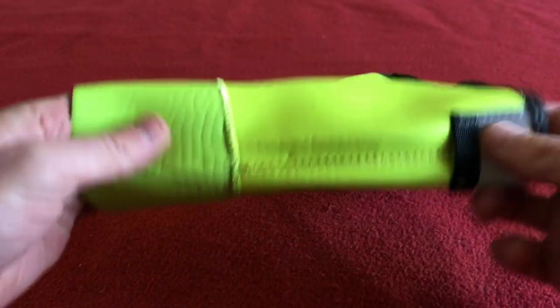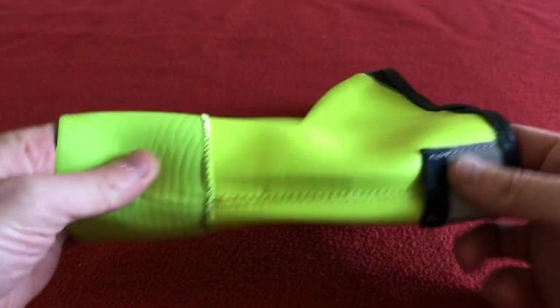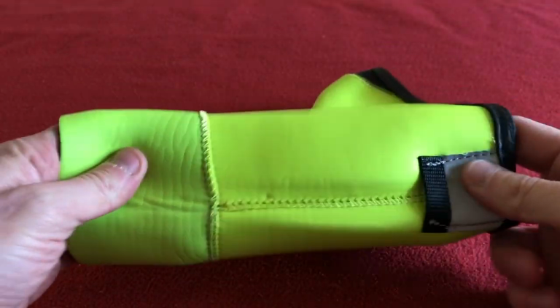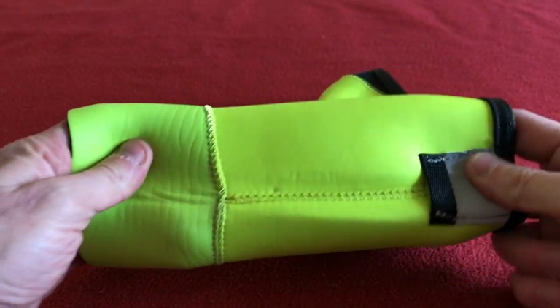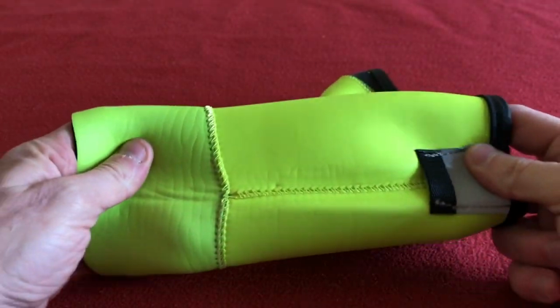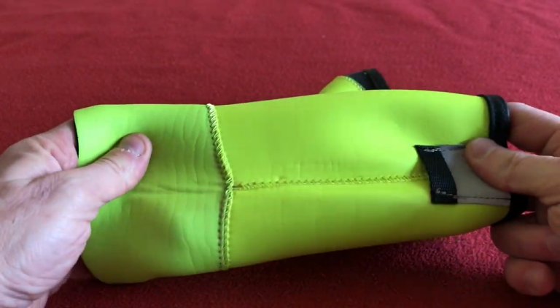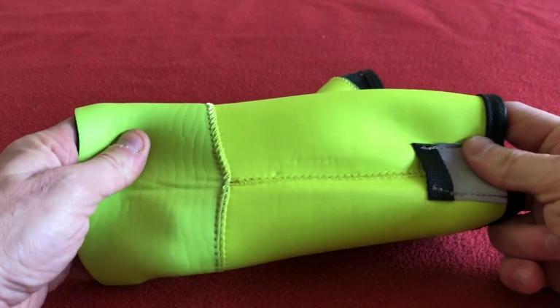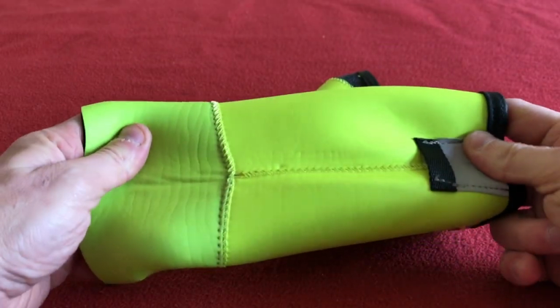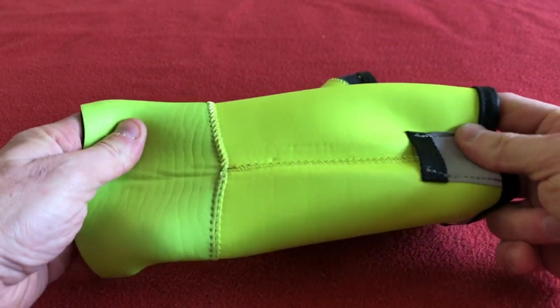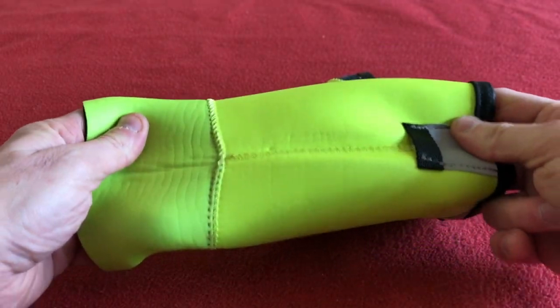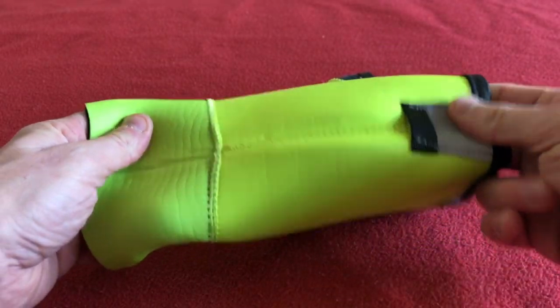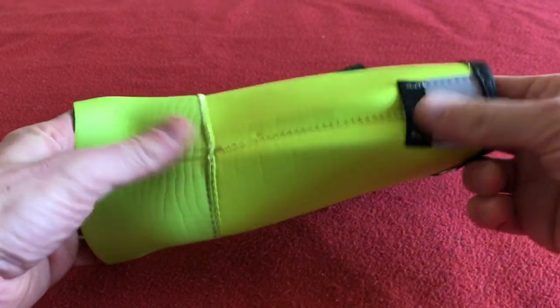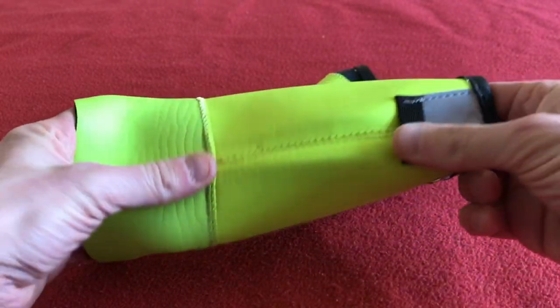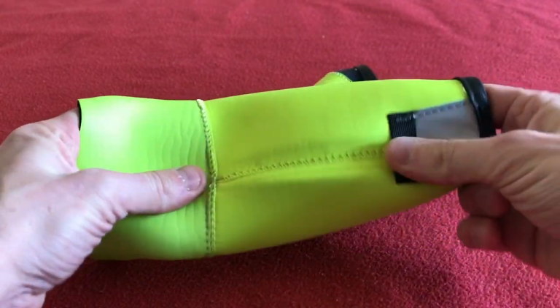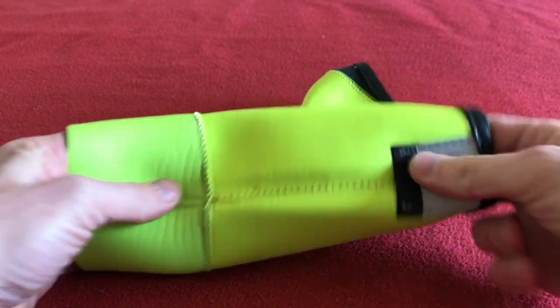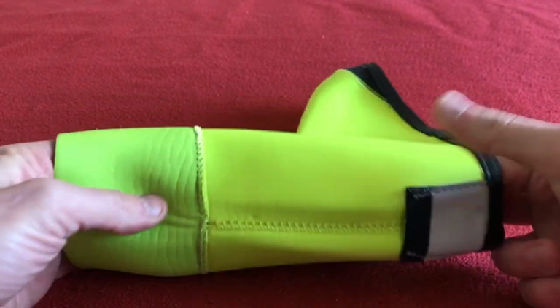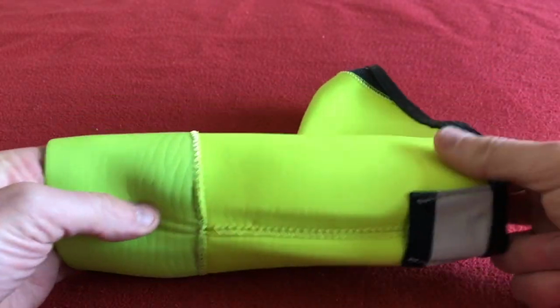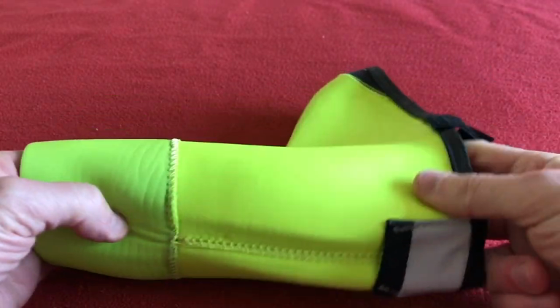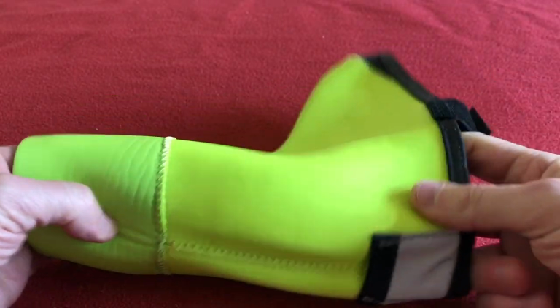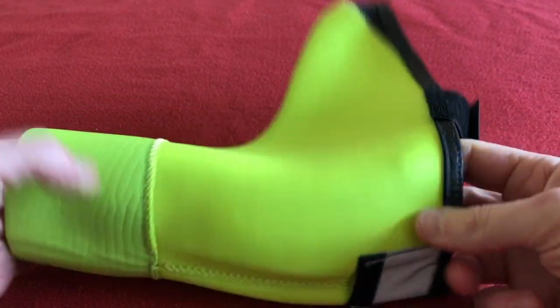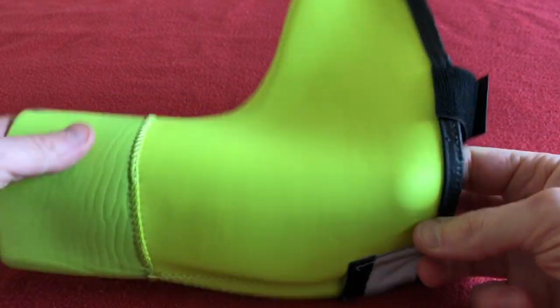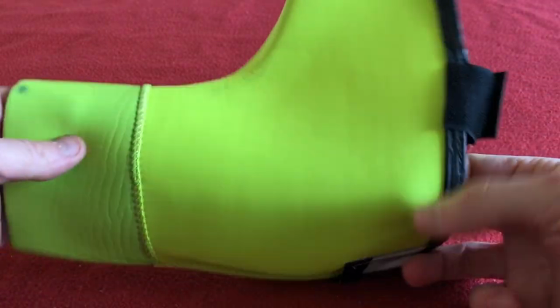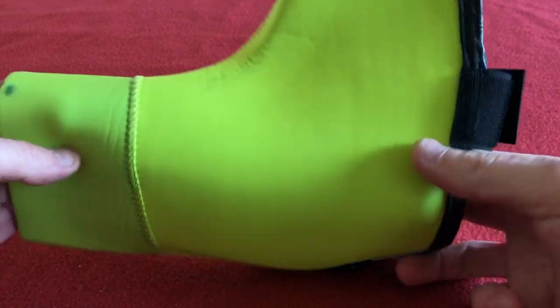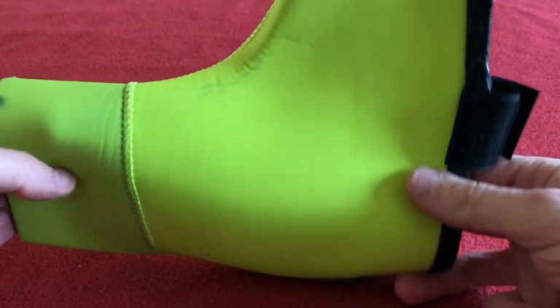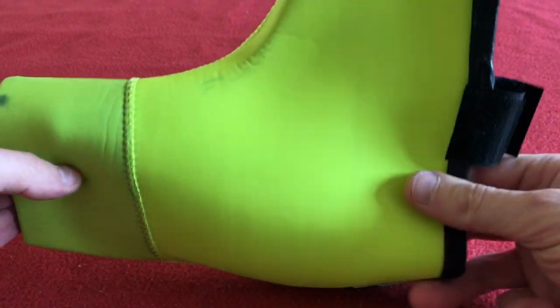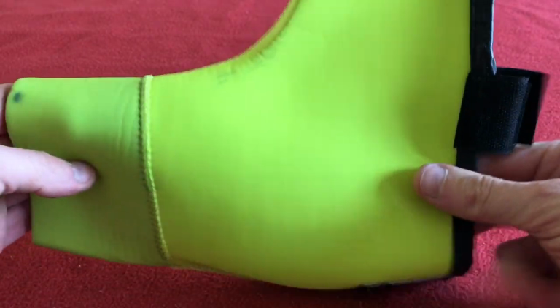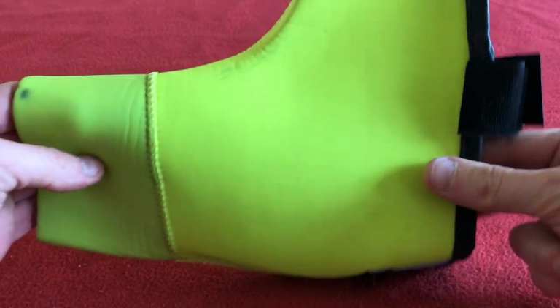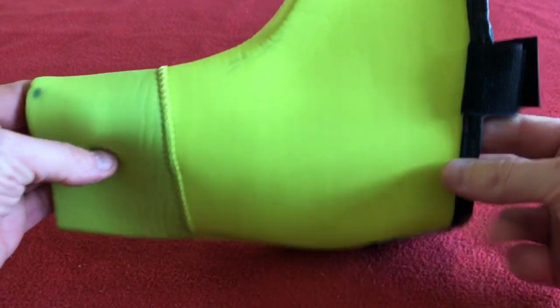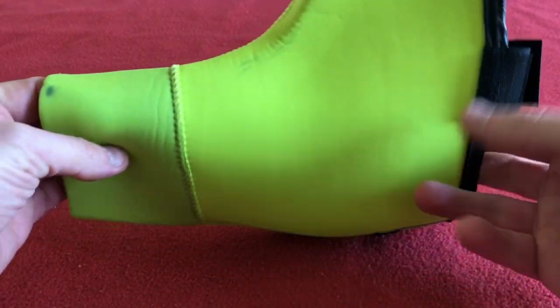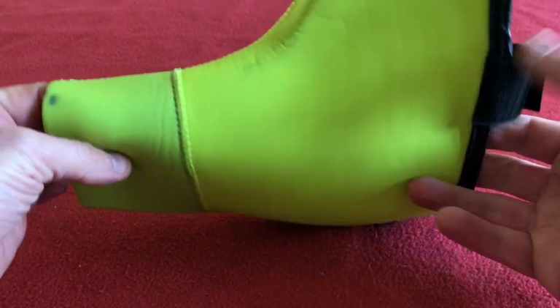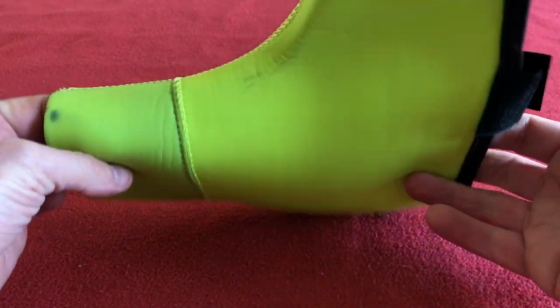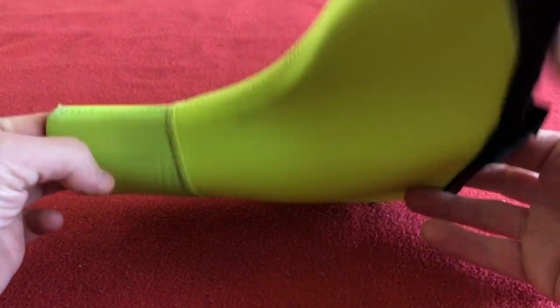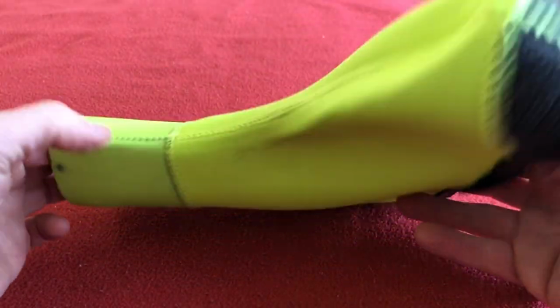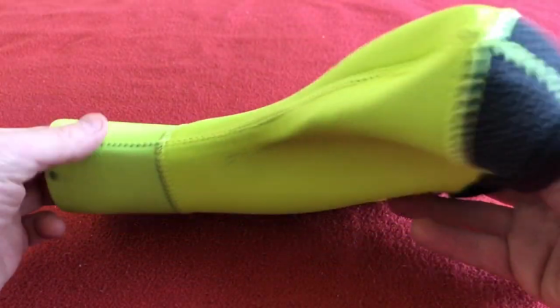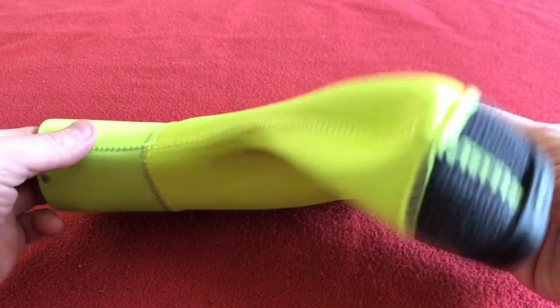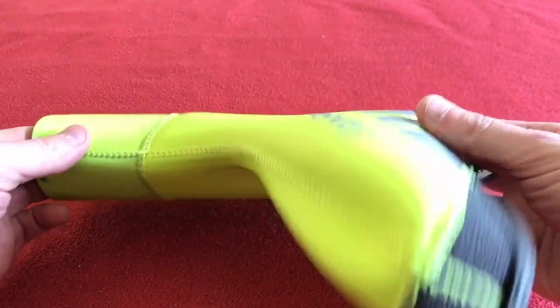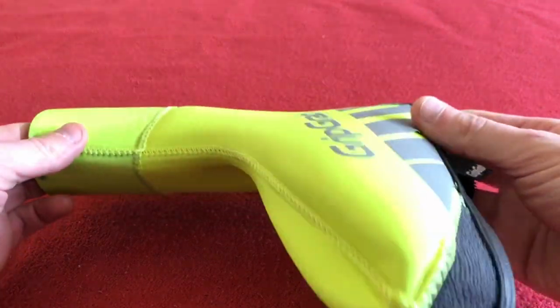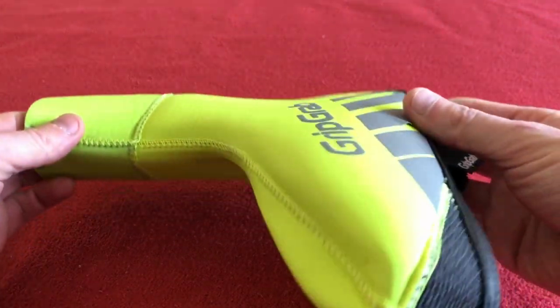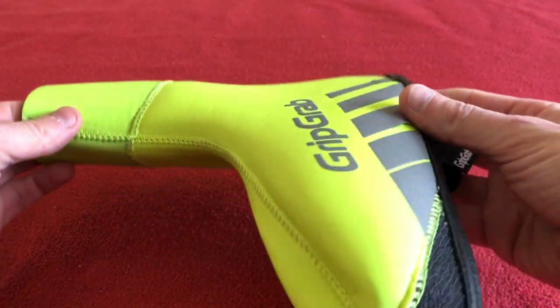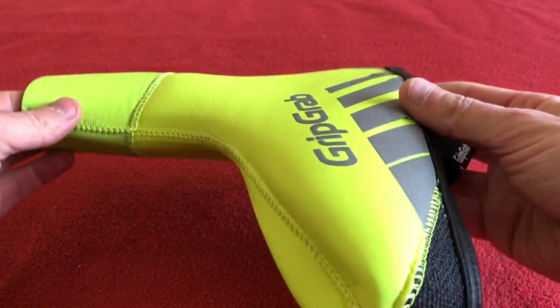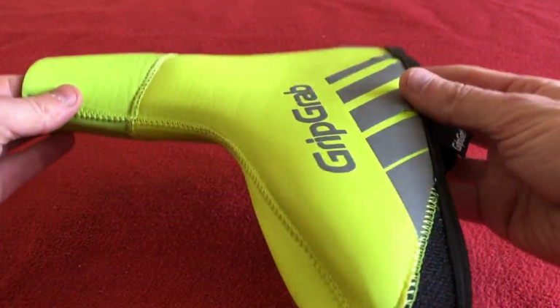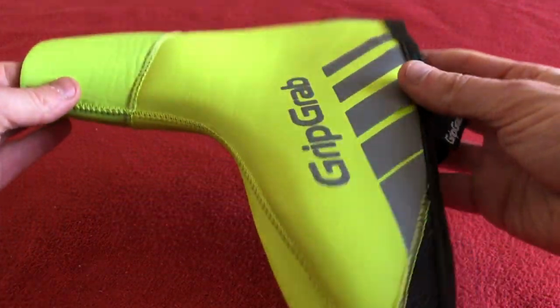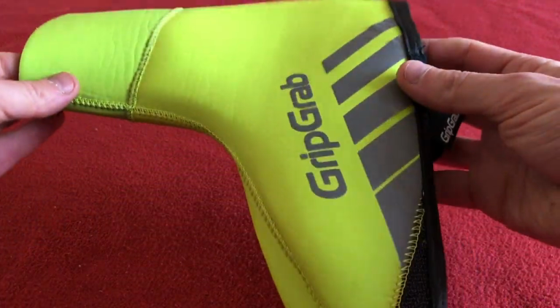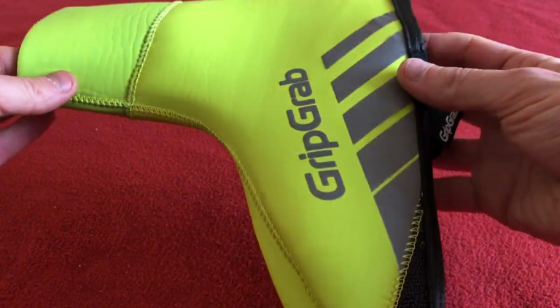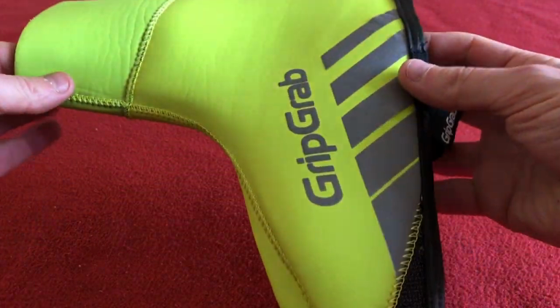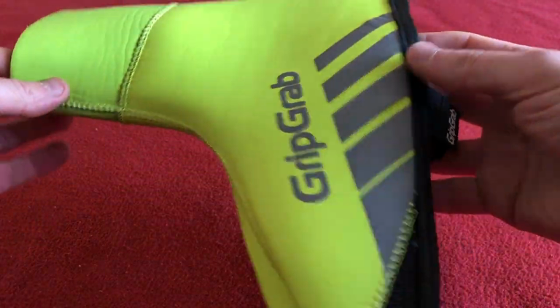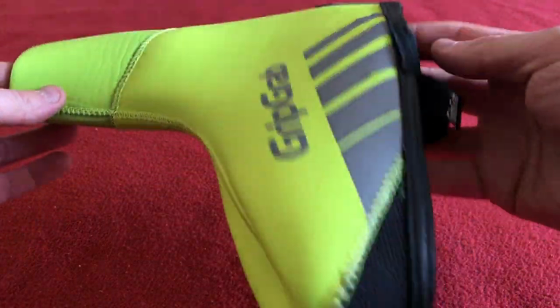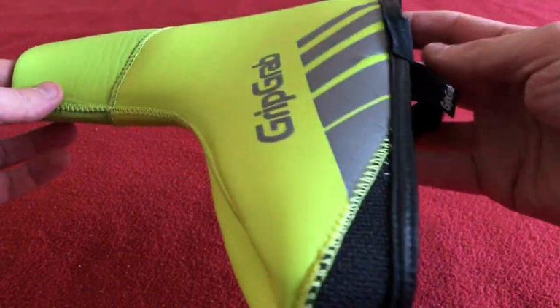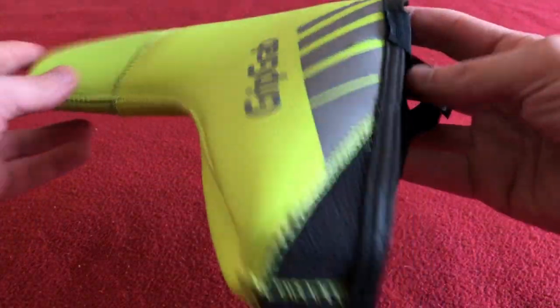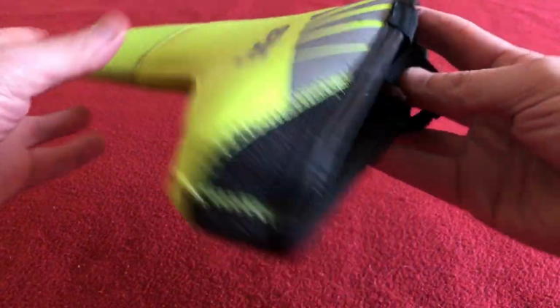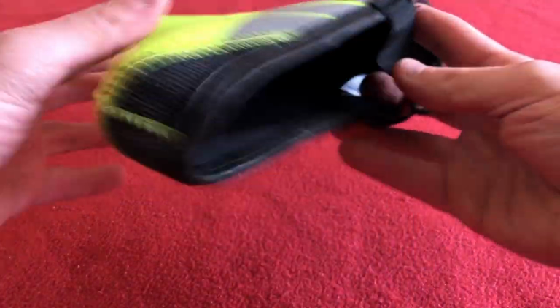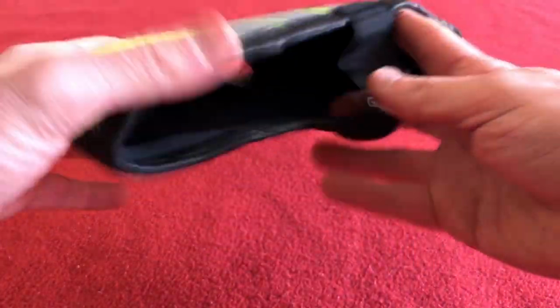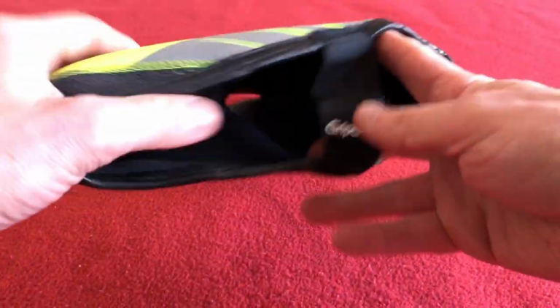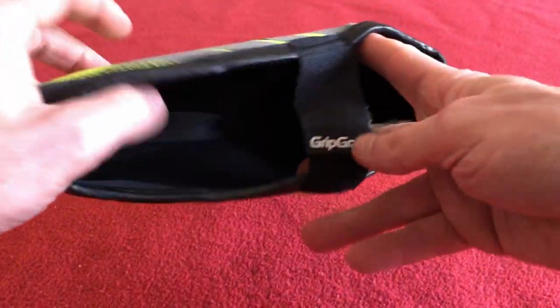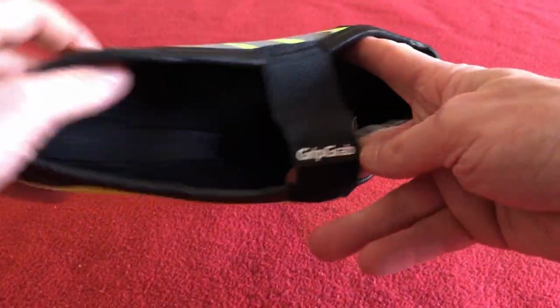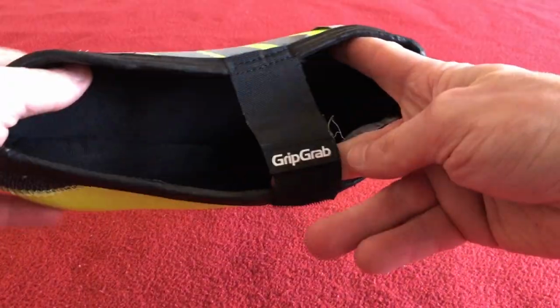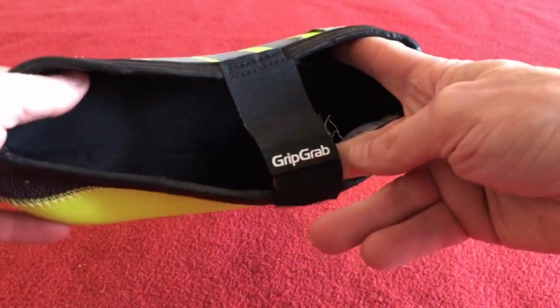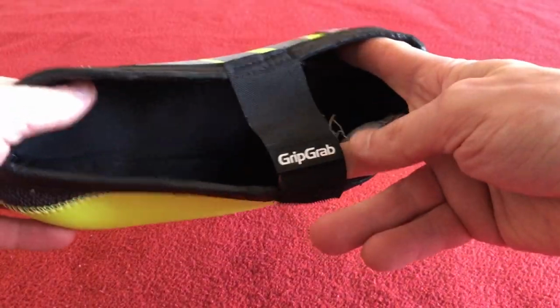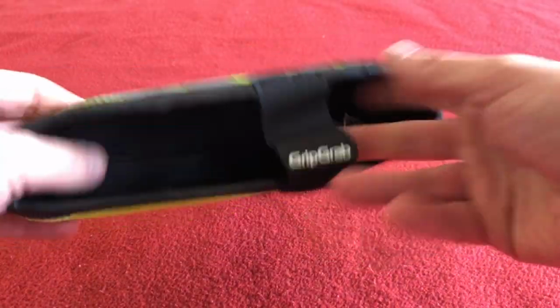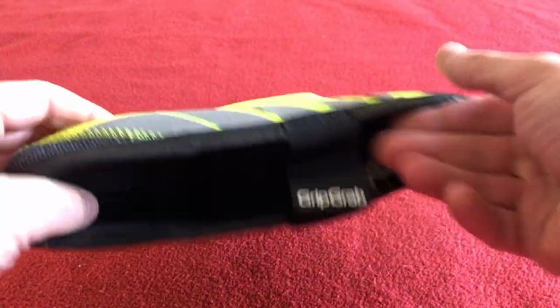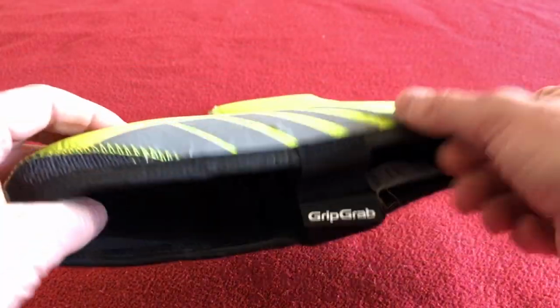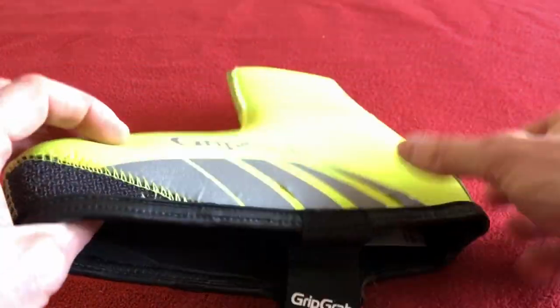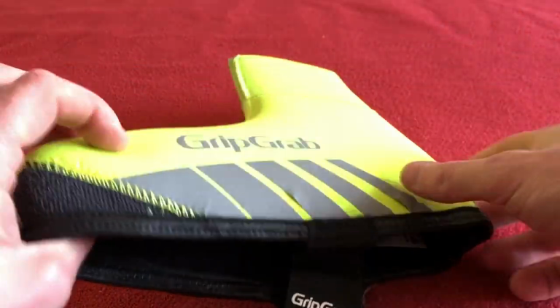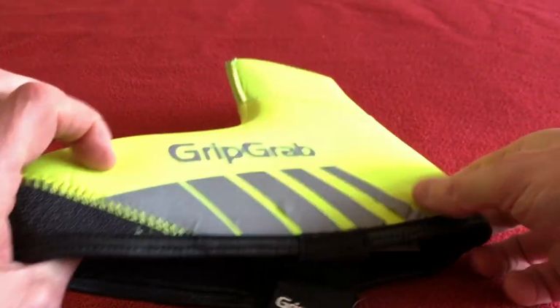As you can see, no zip on the back, no zip there, no zip there. Just a hole in the bottom.